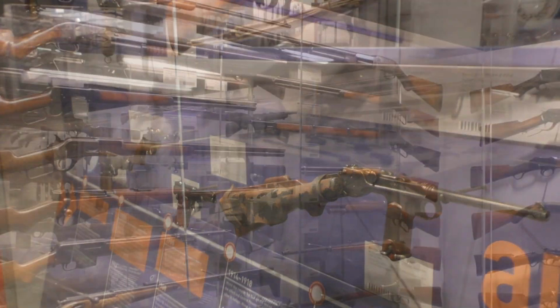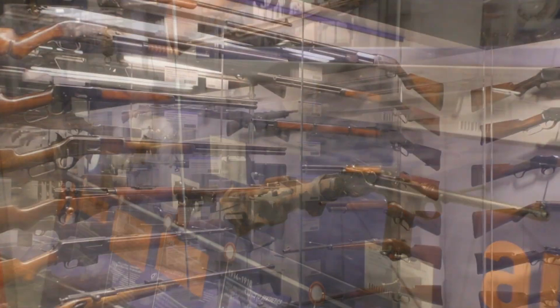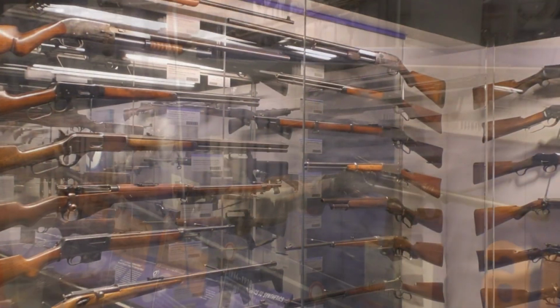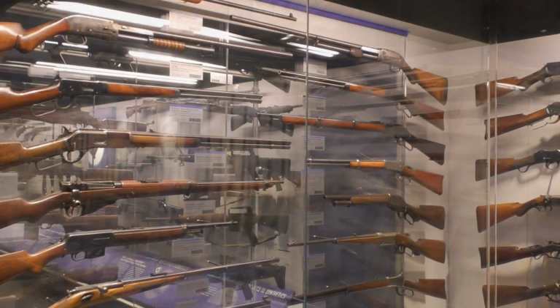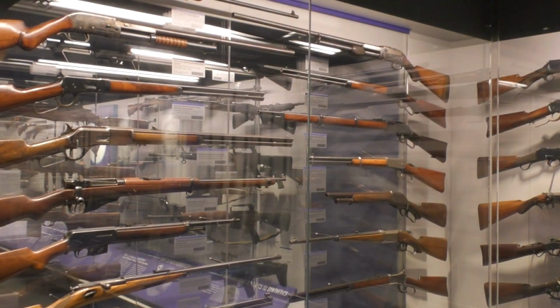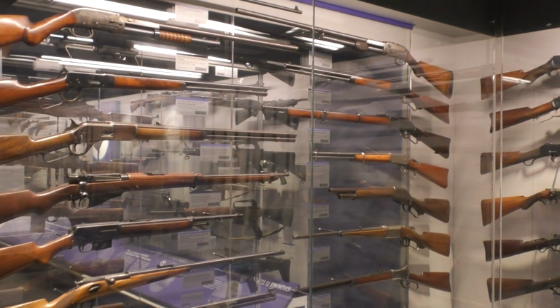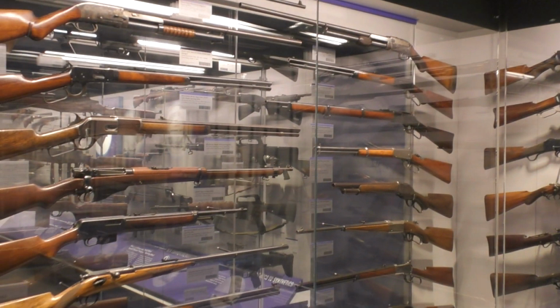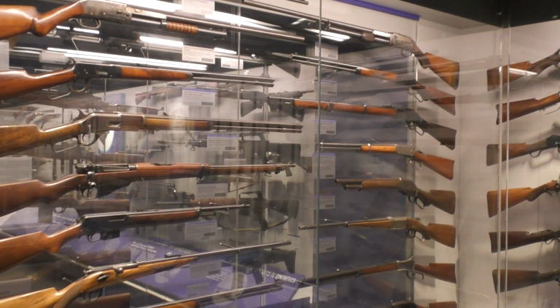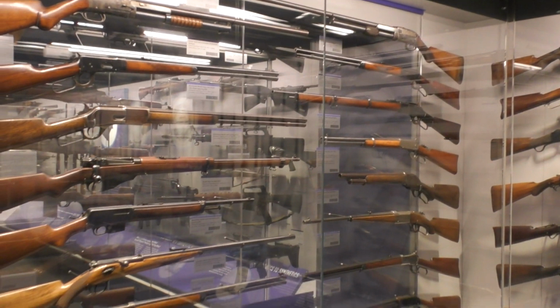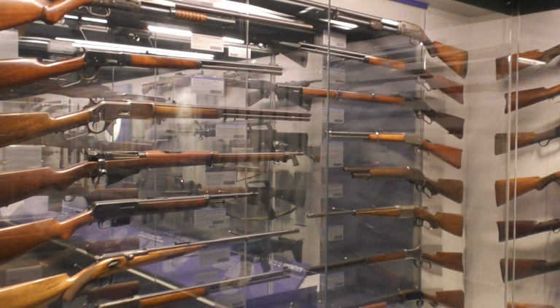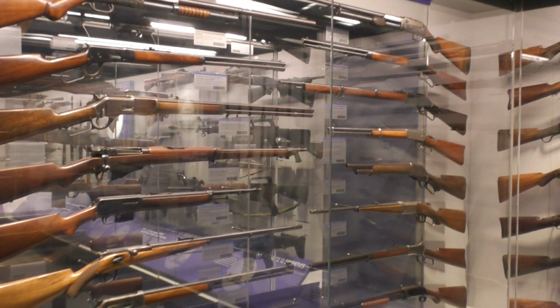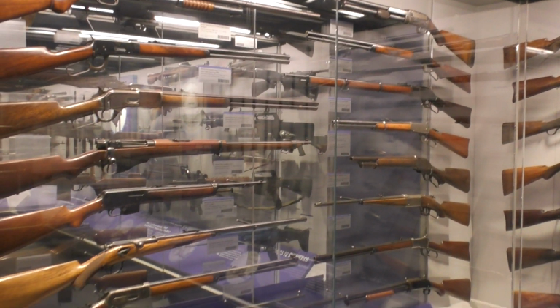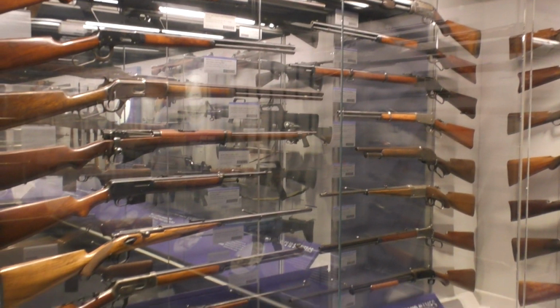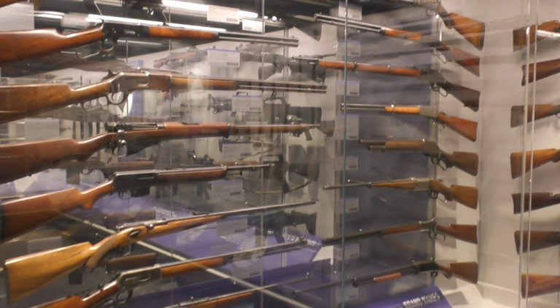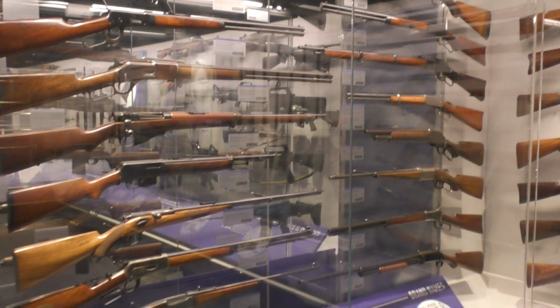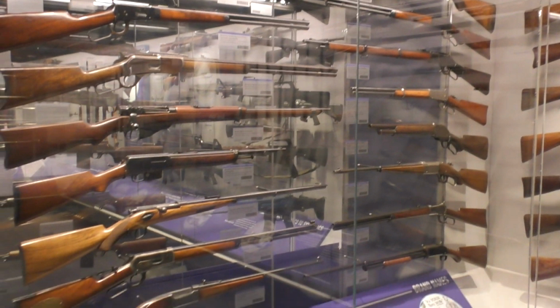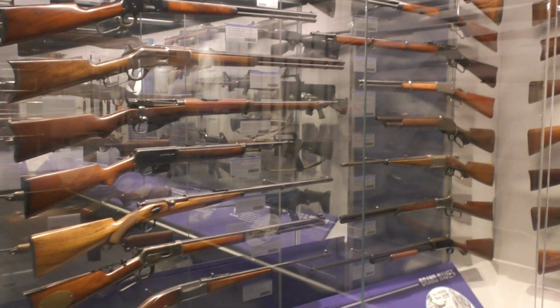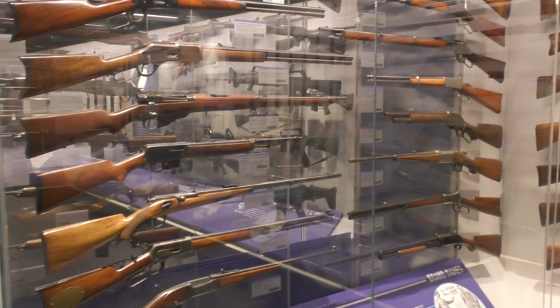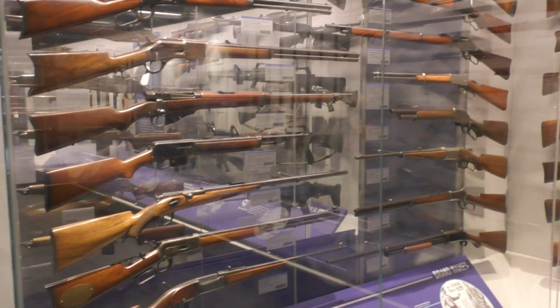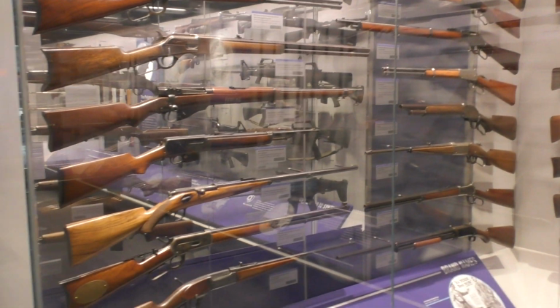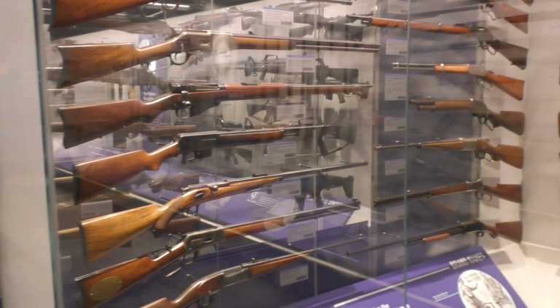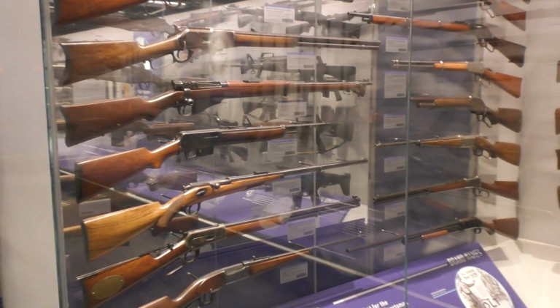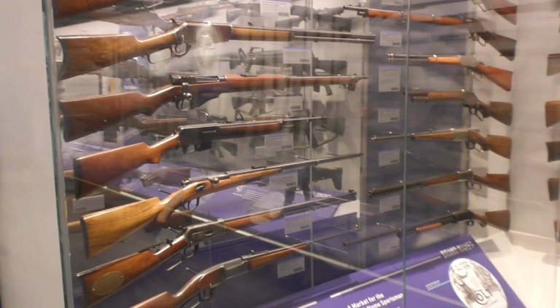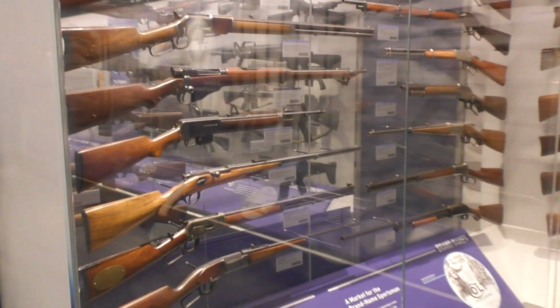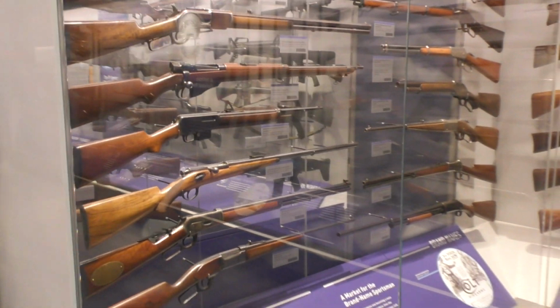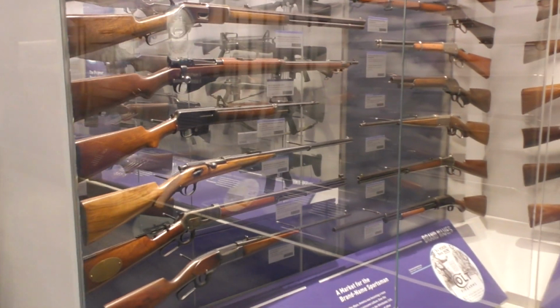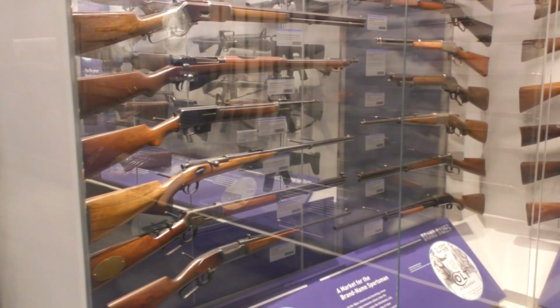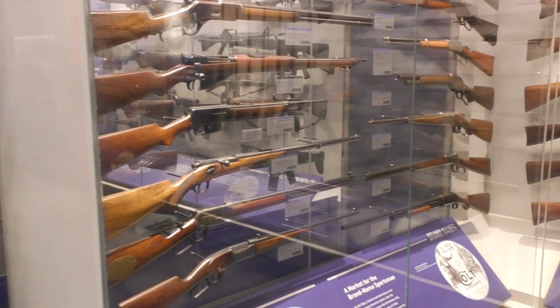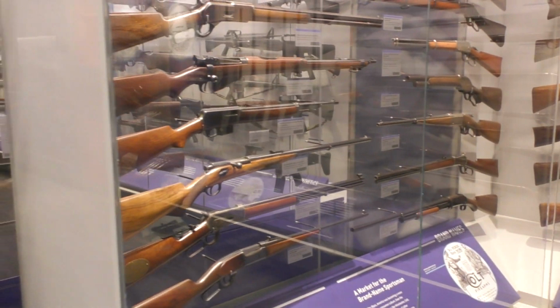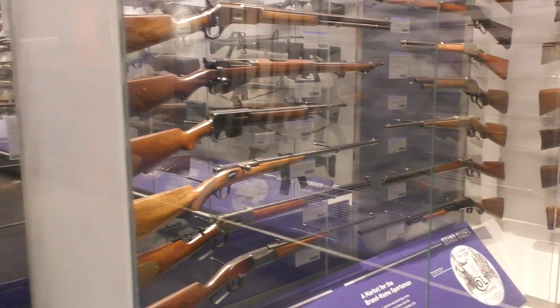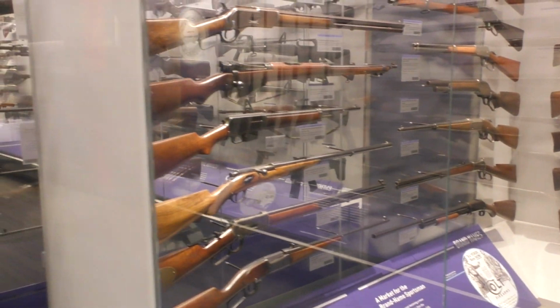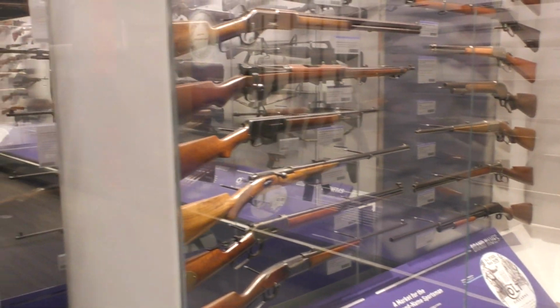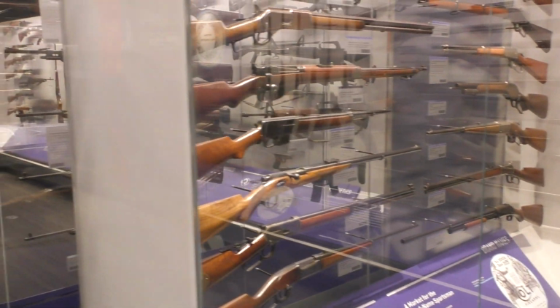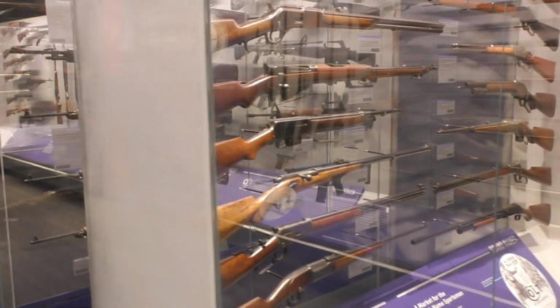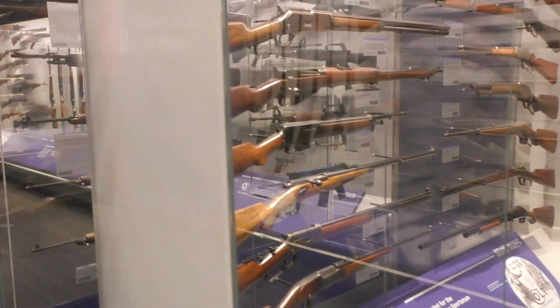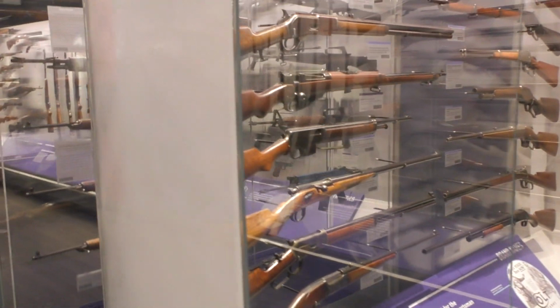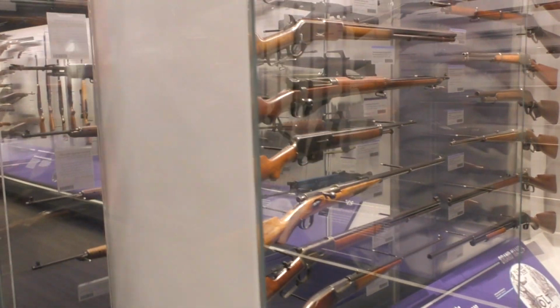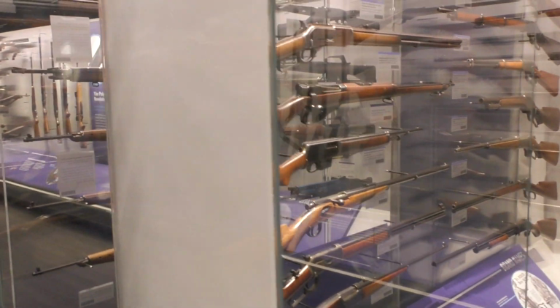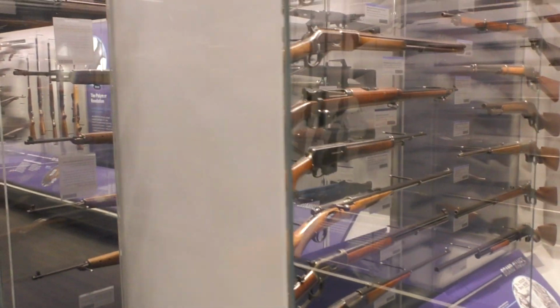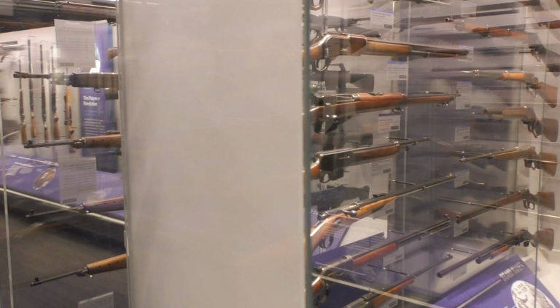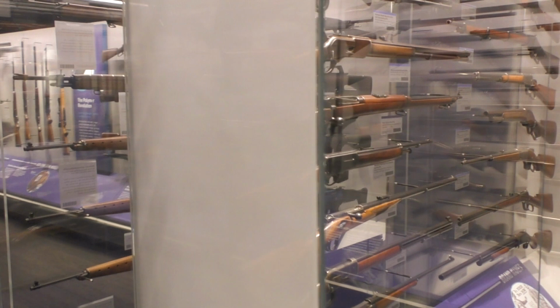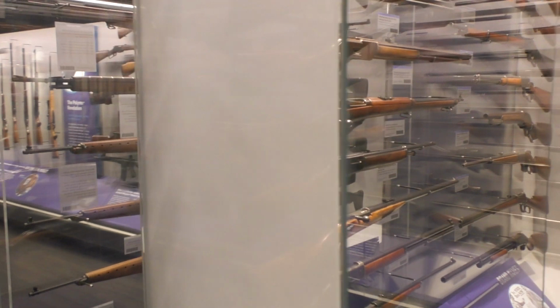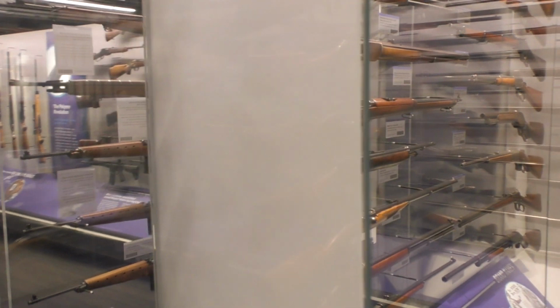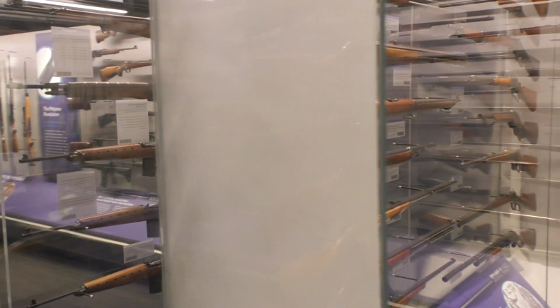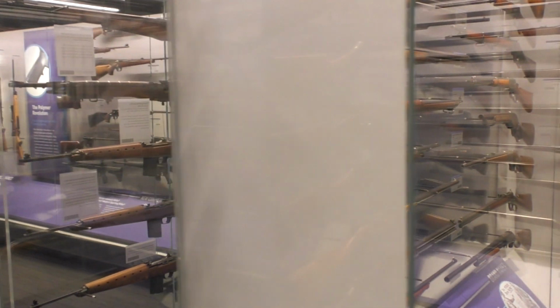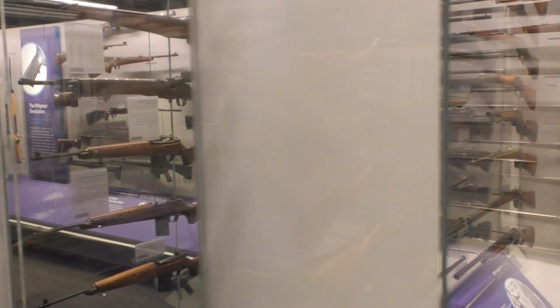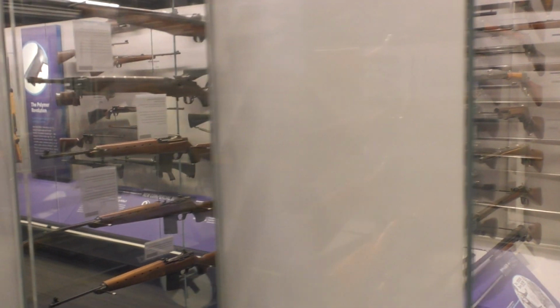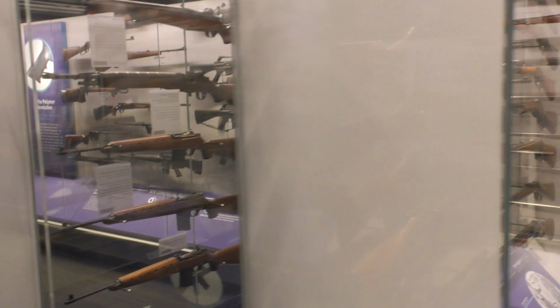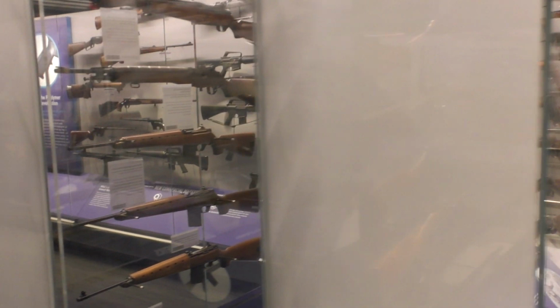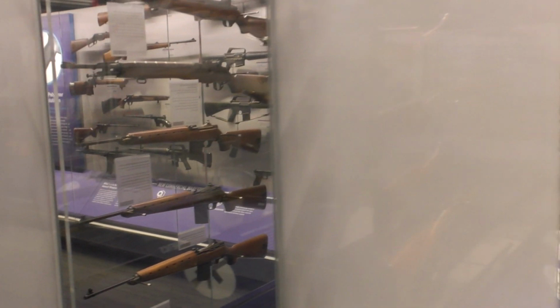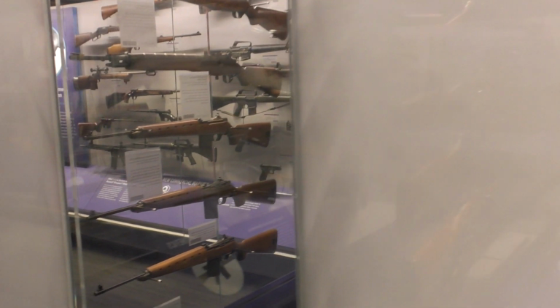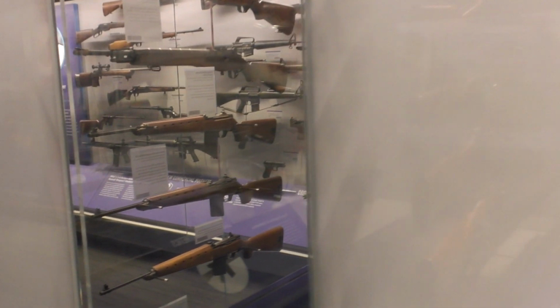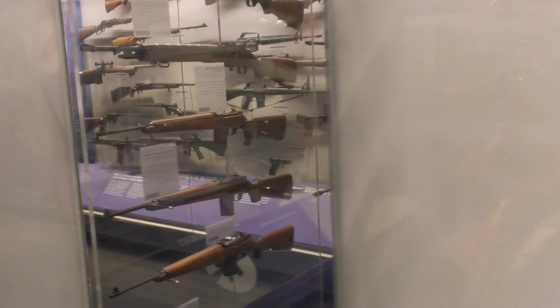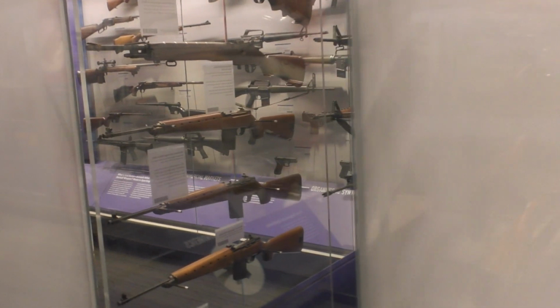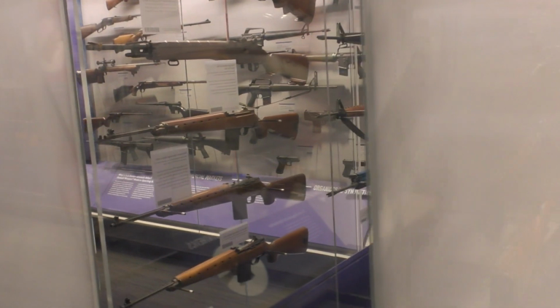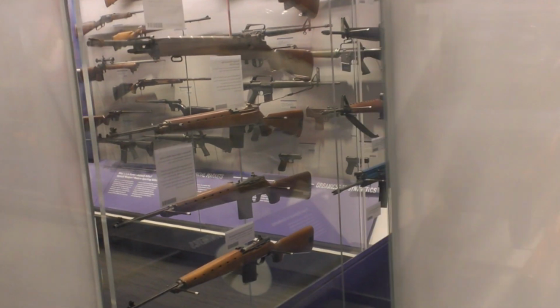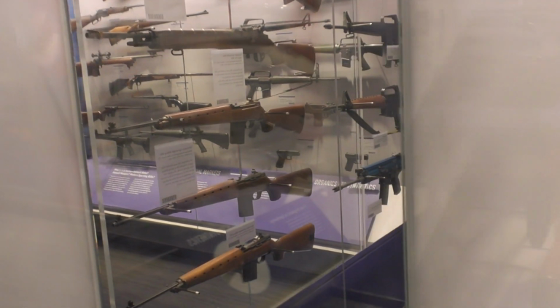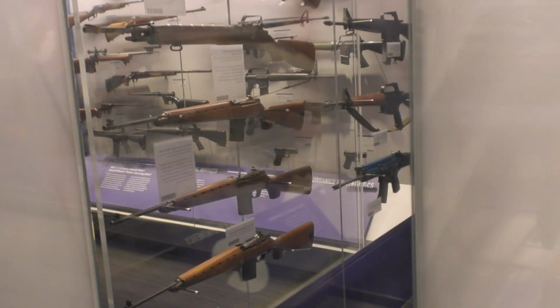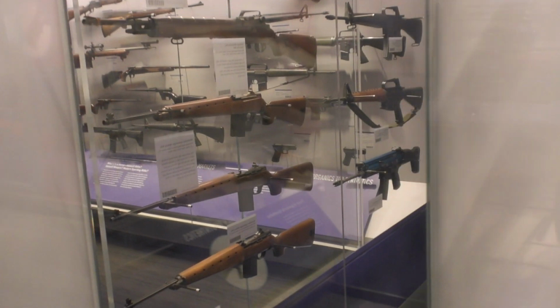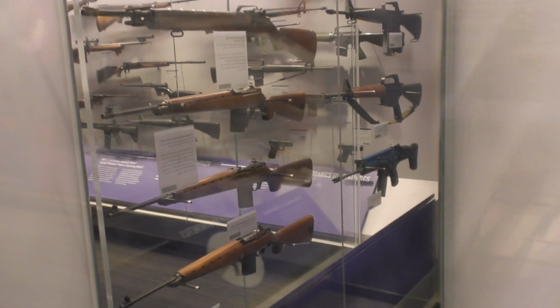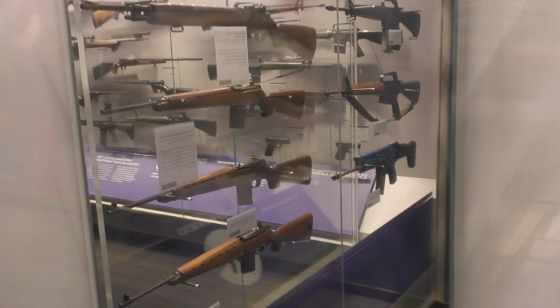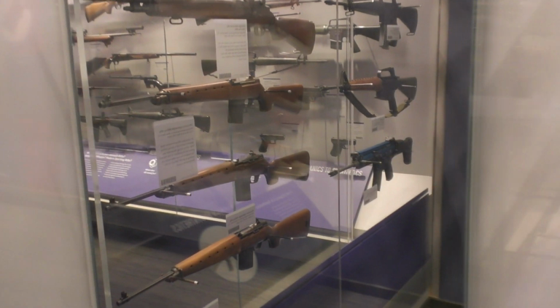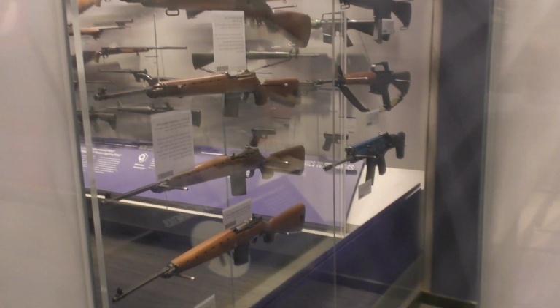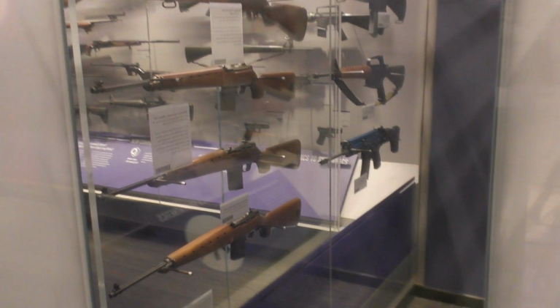One of the features that I really like is that many of the cases can be viewed from both sides, allowing you to see all around the firearms.